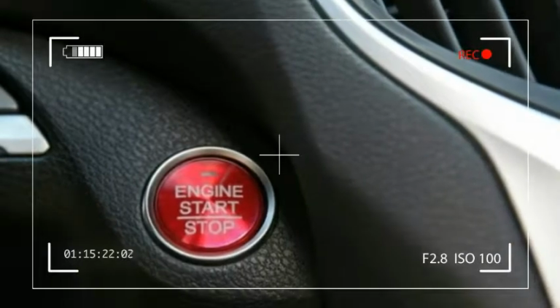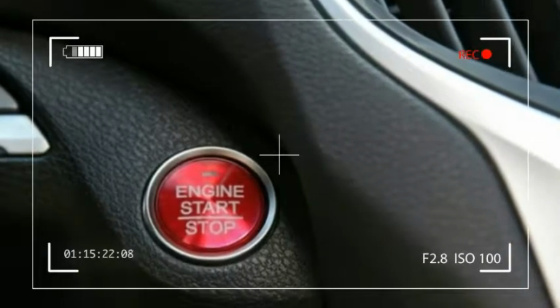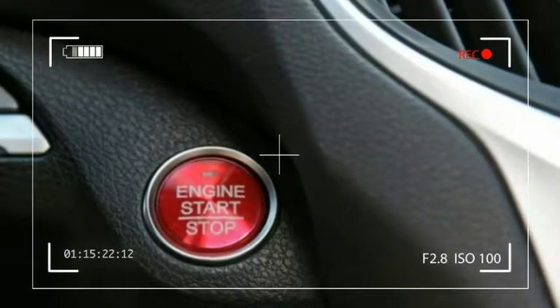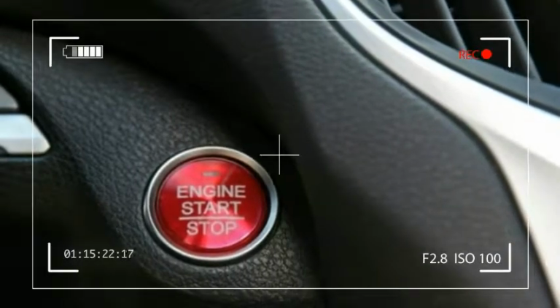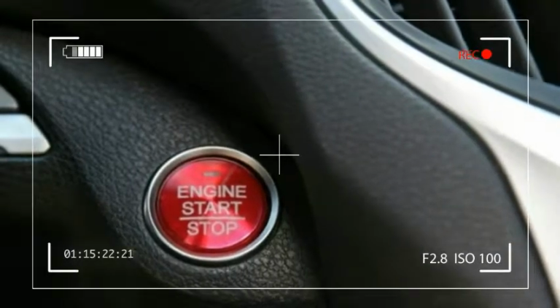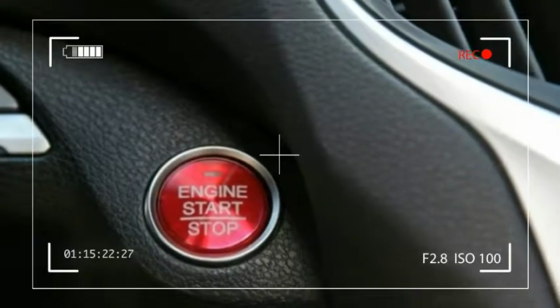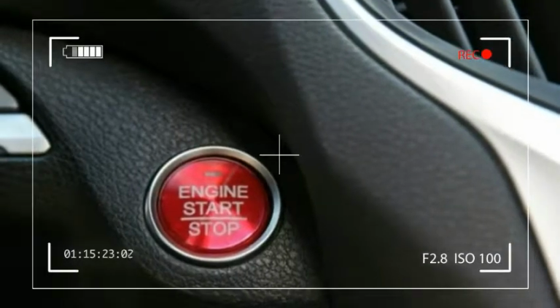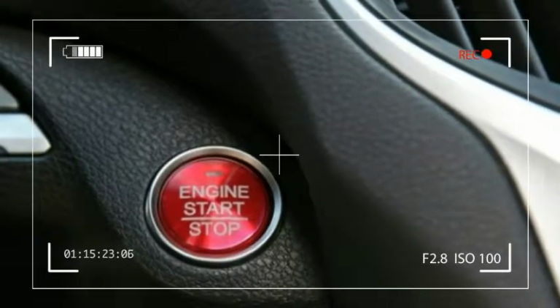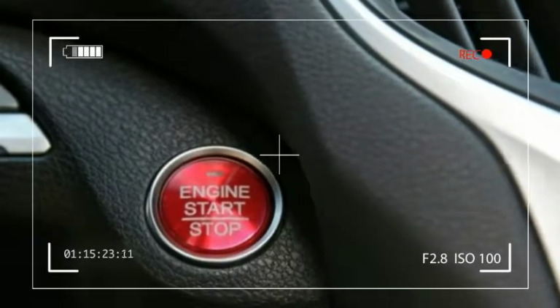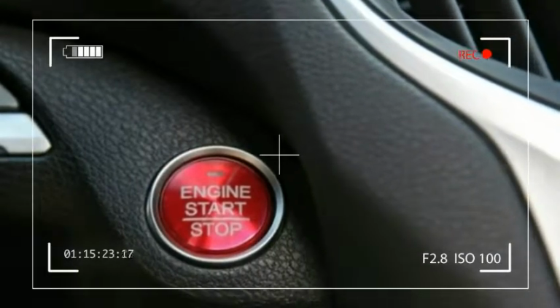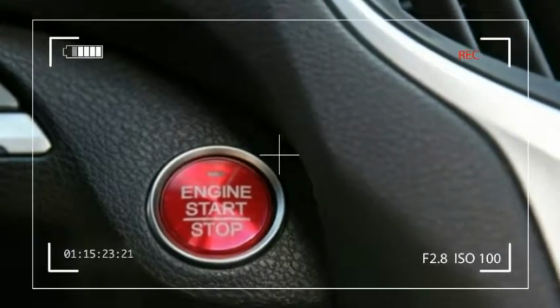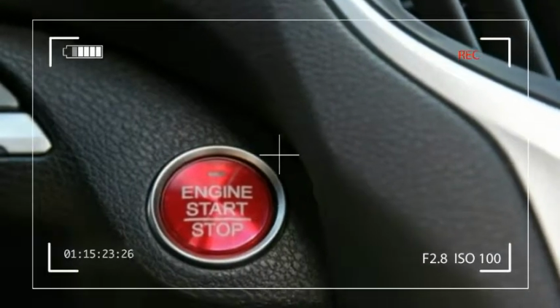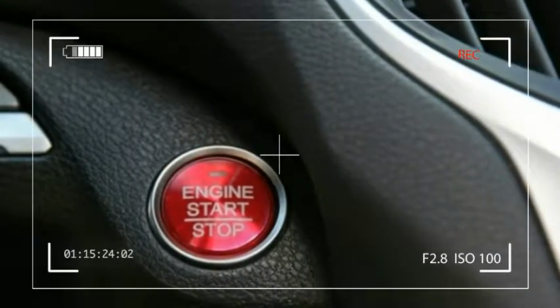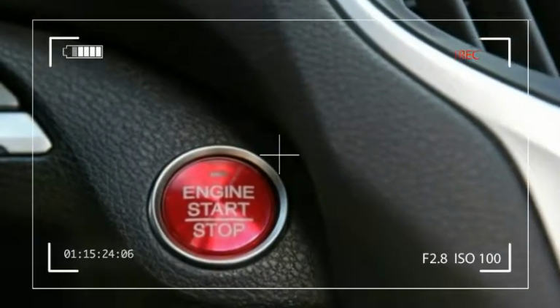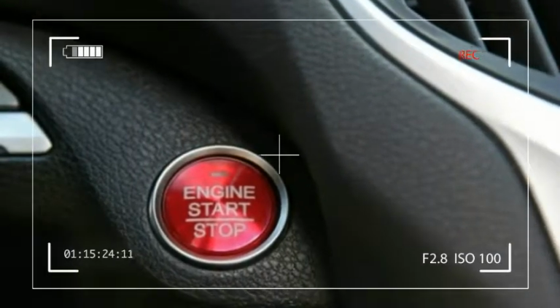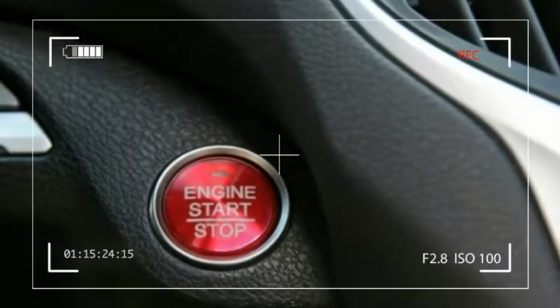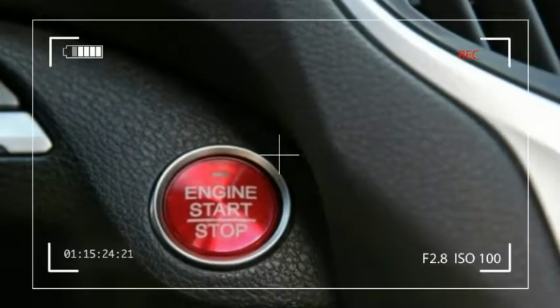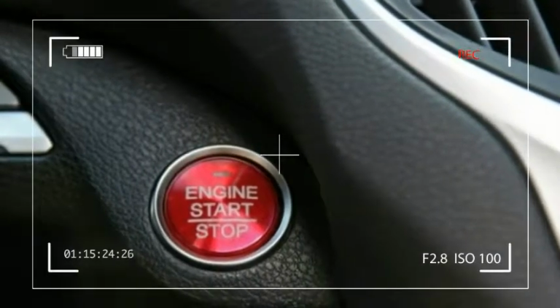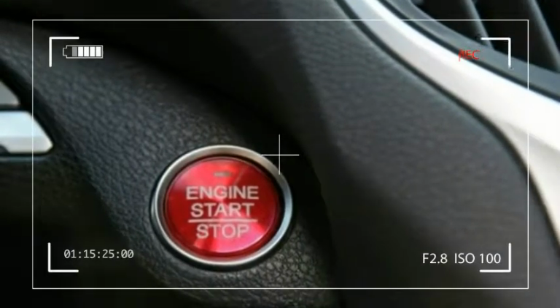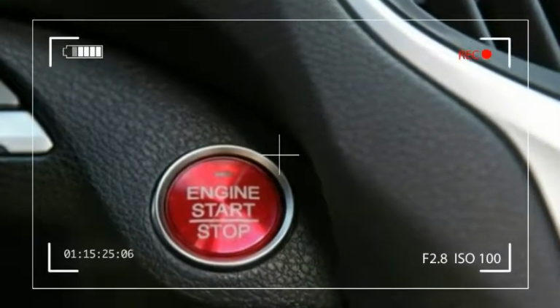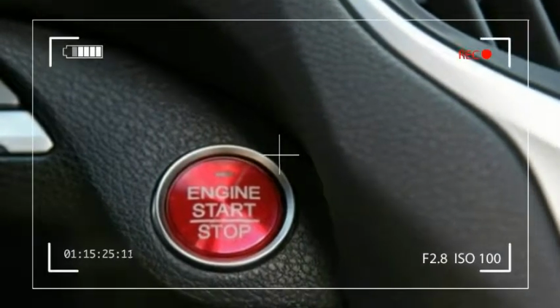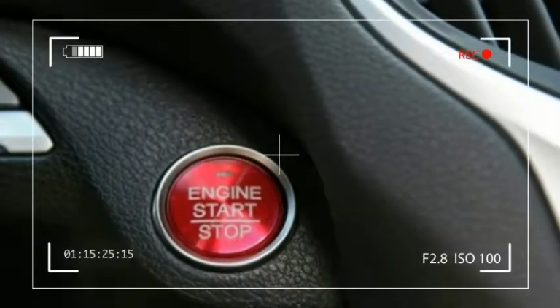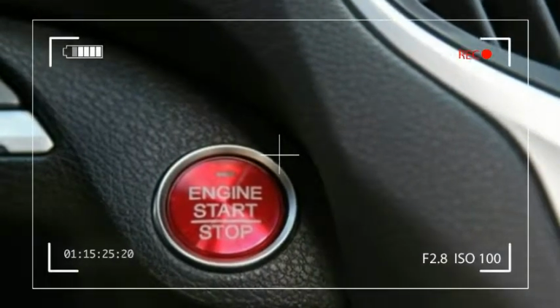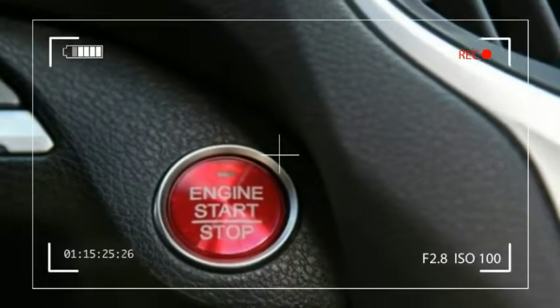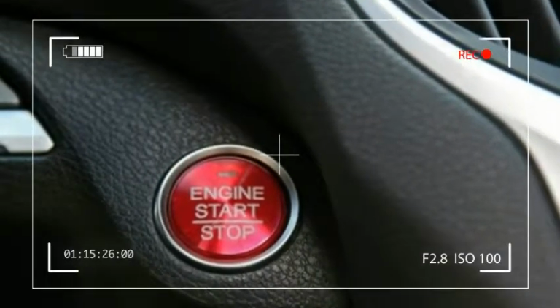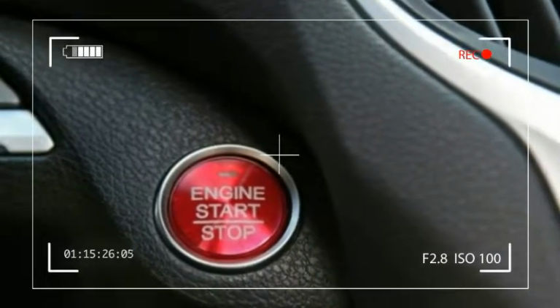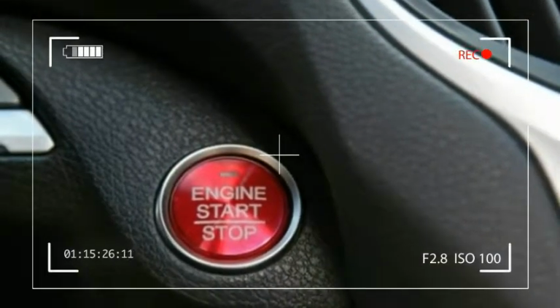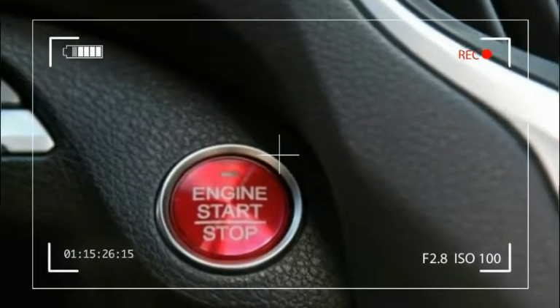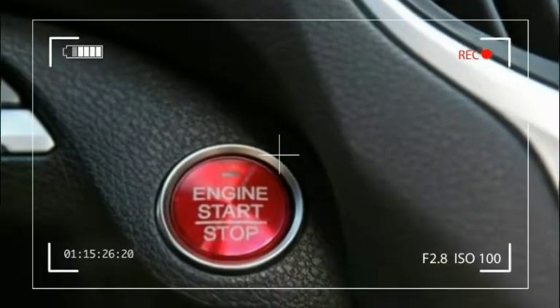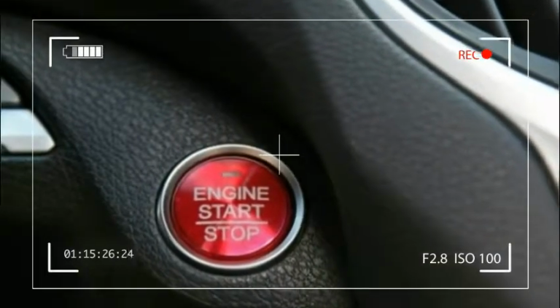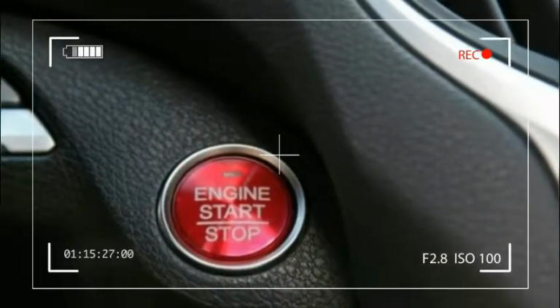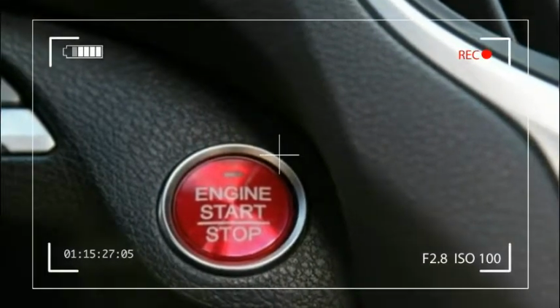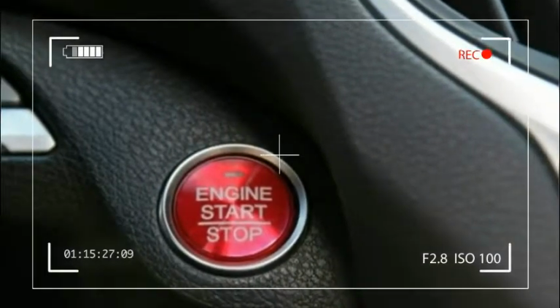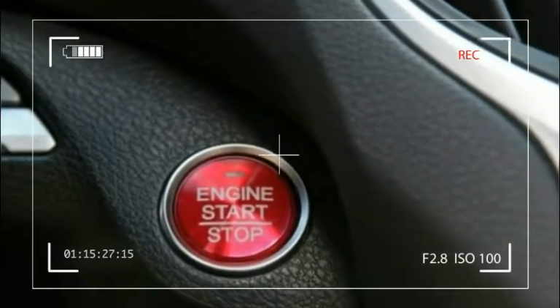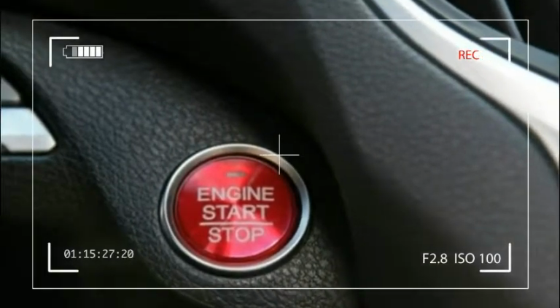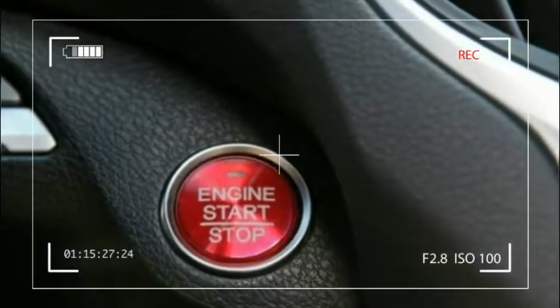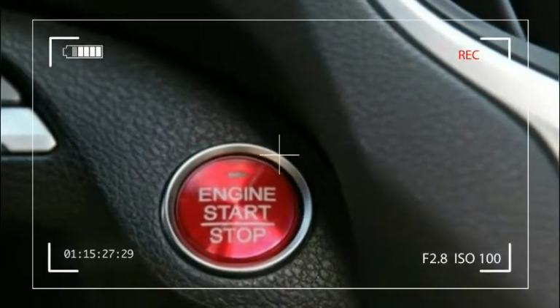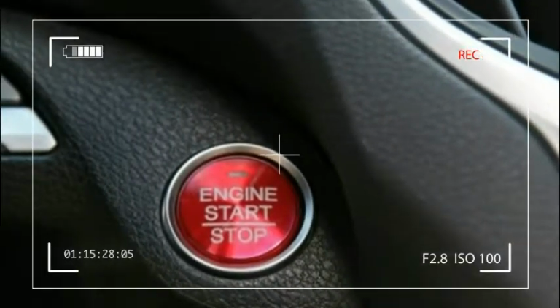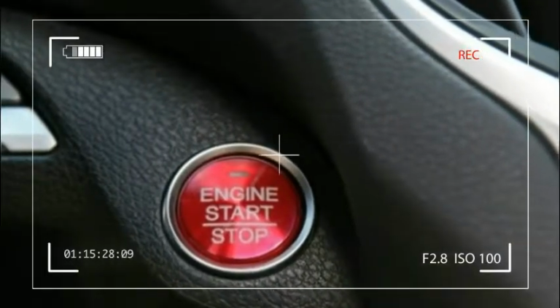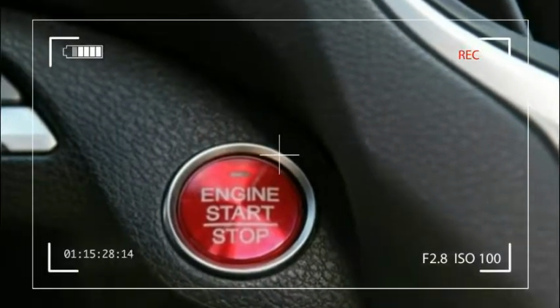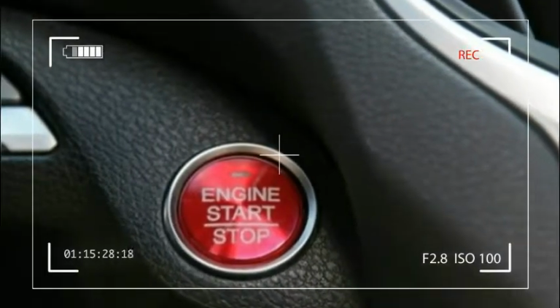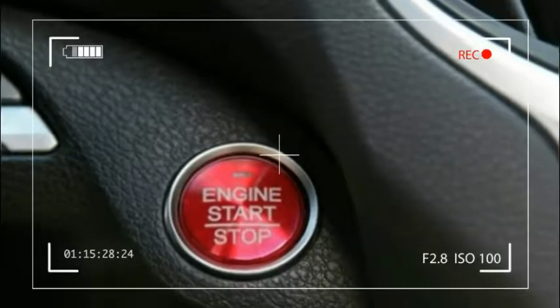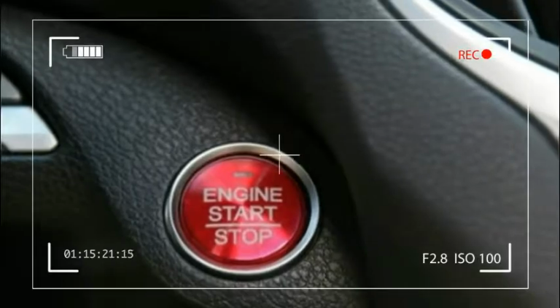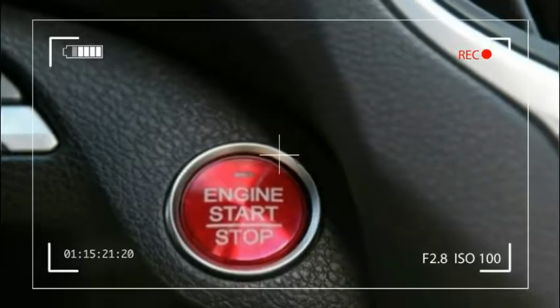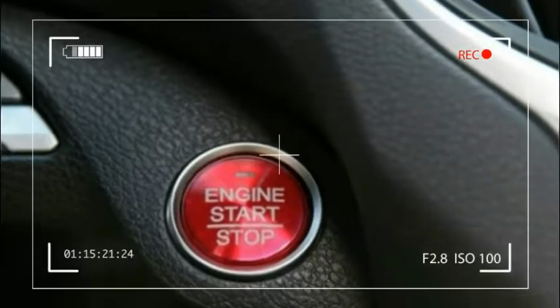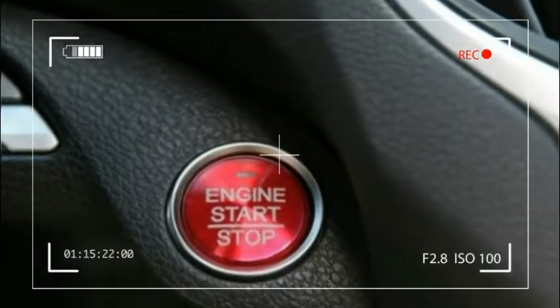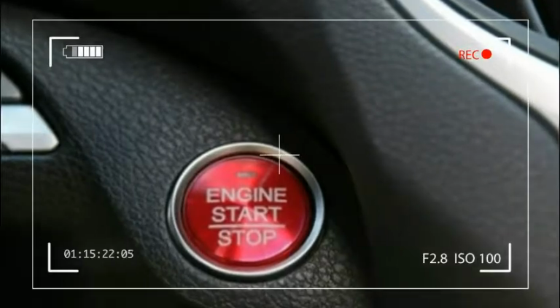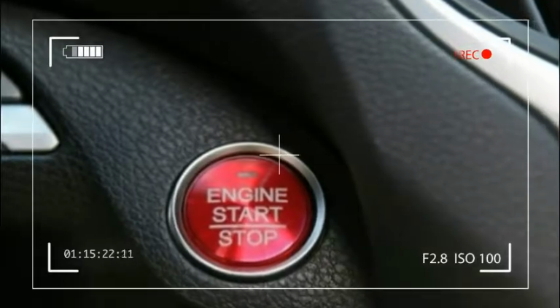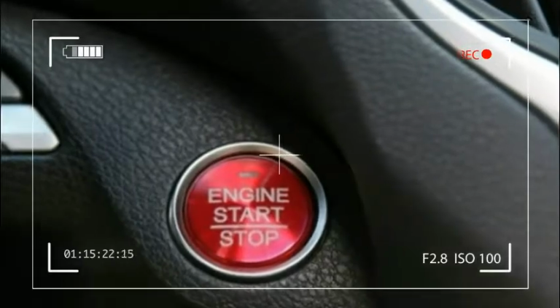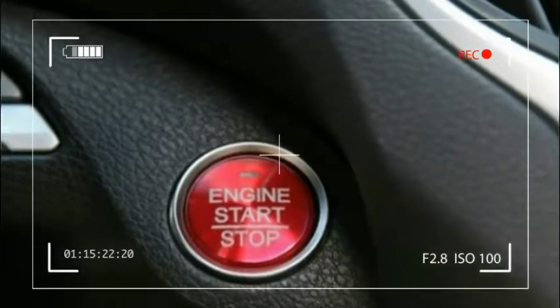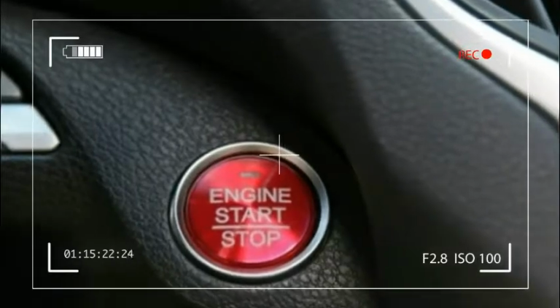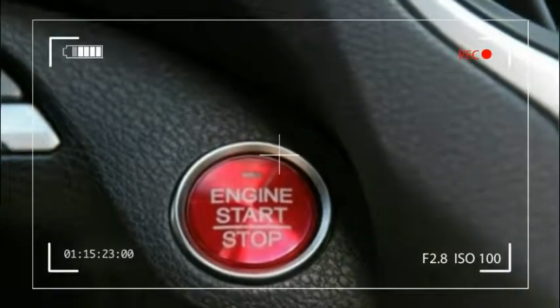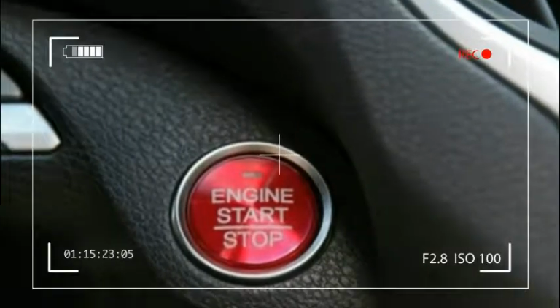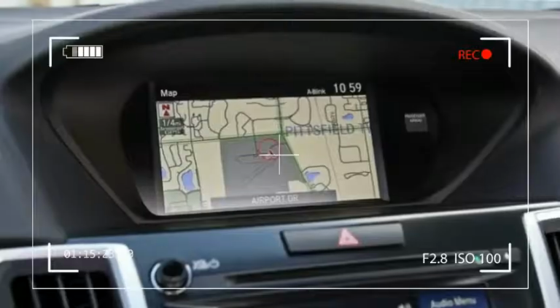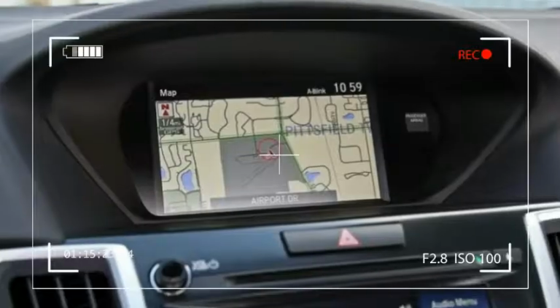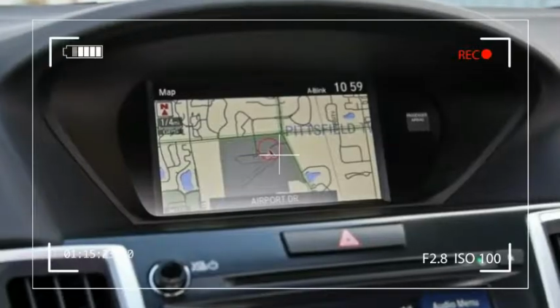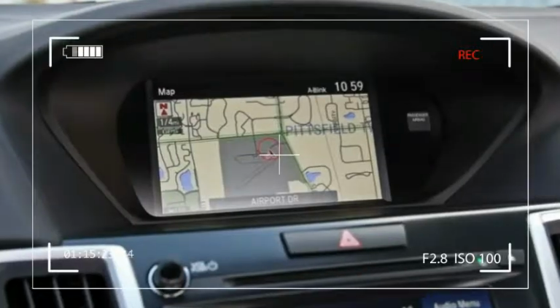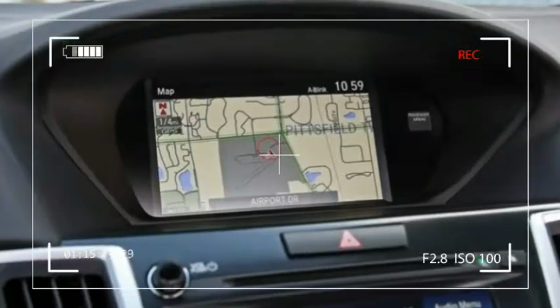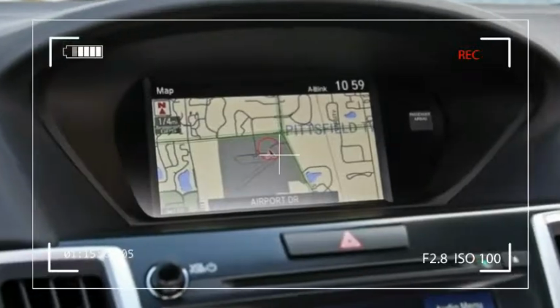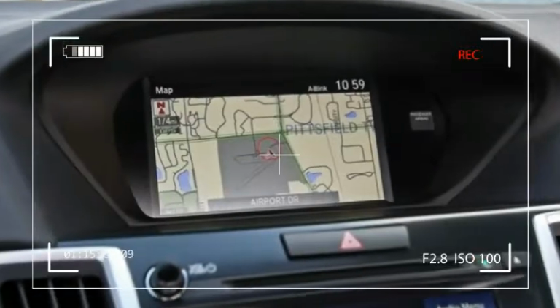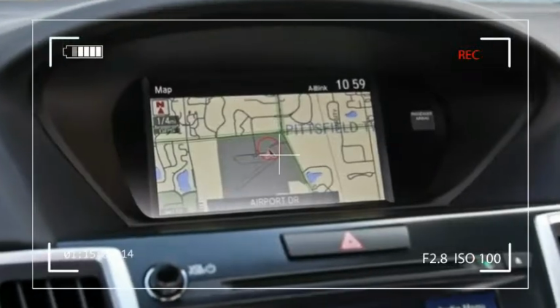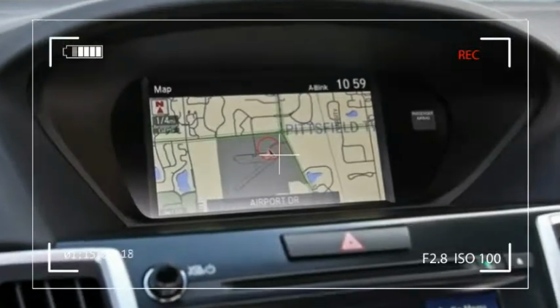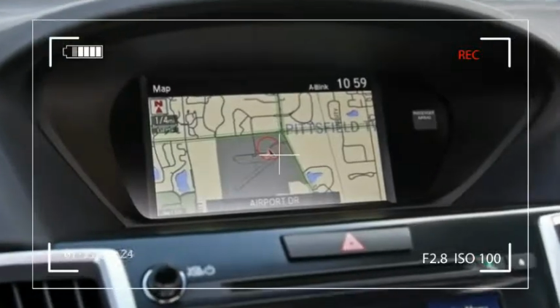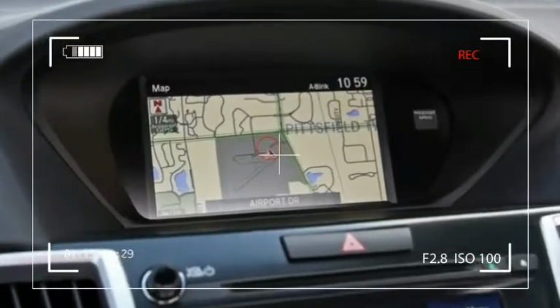Rear seats accommodate full-size adults, and the trunk at 405 liters is more than adequate.